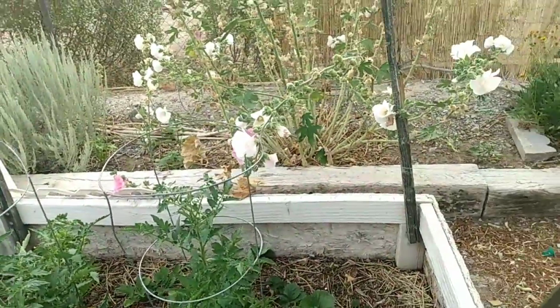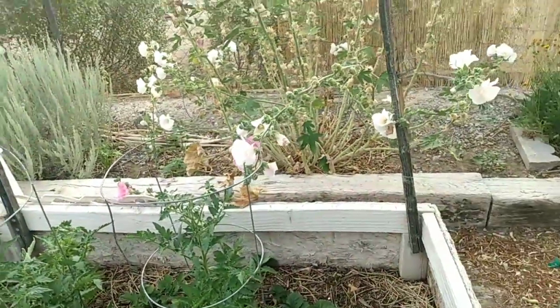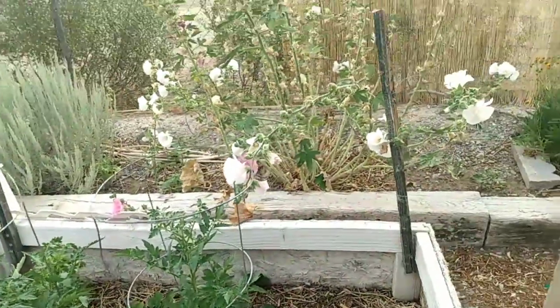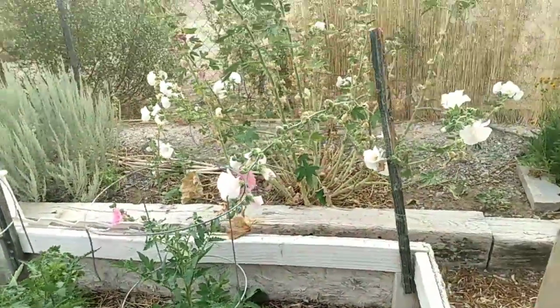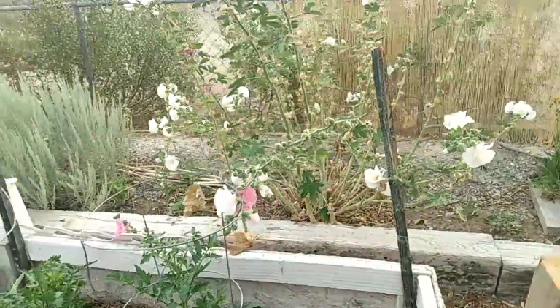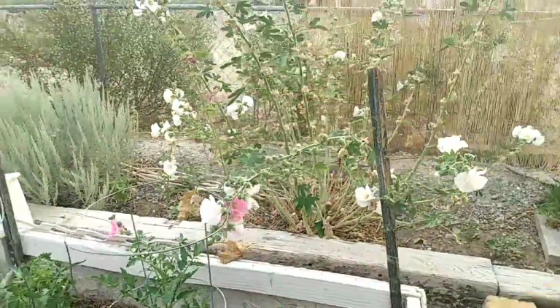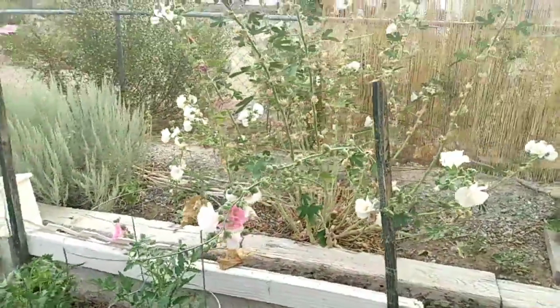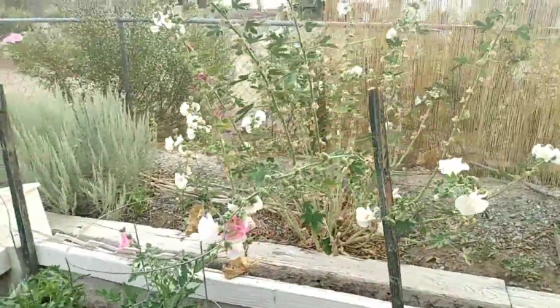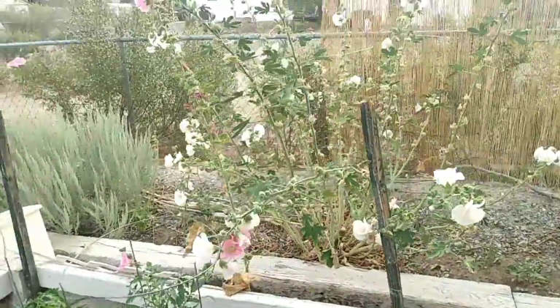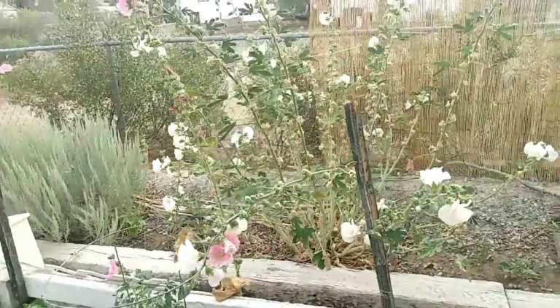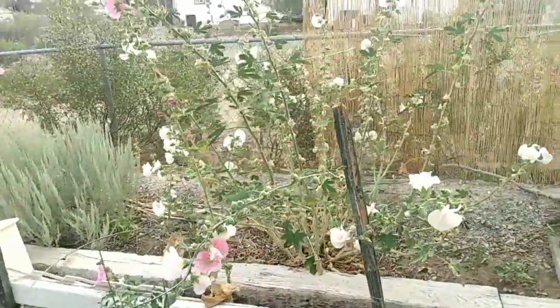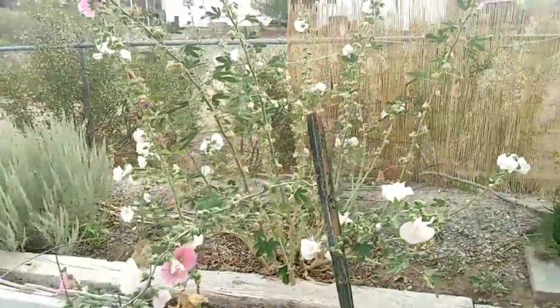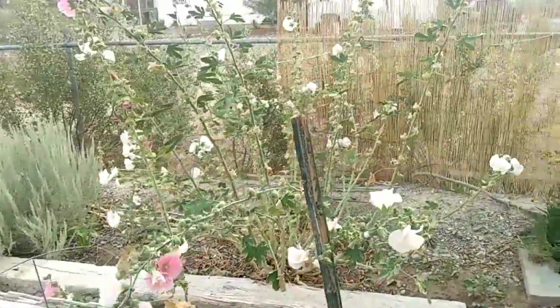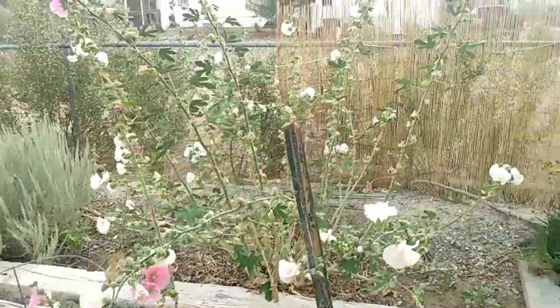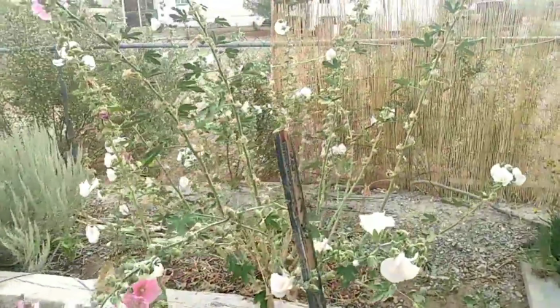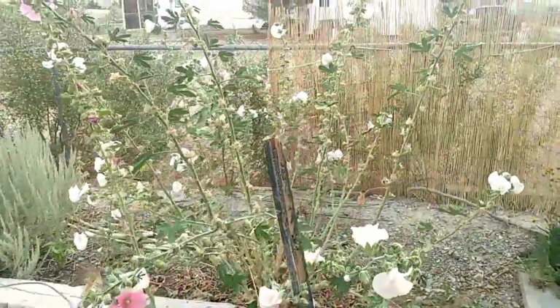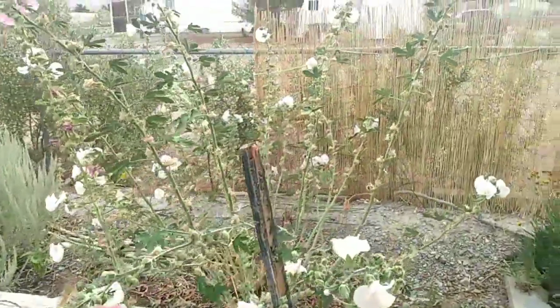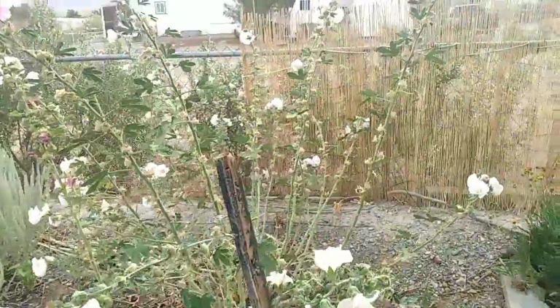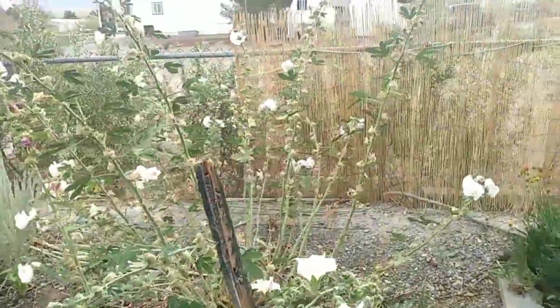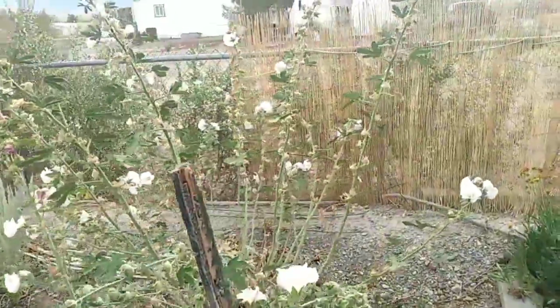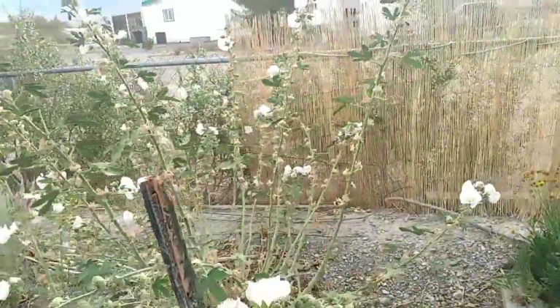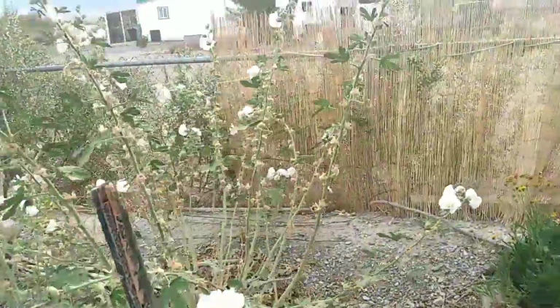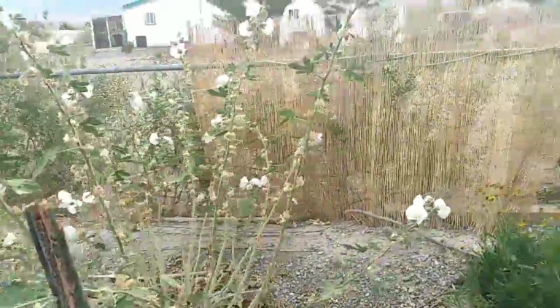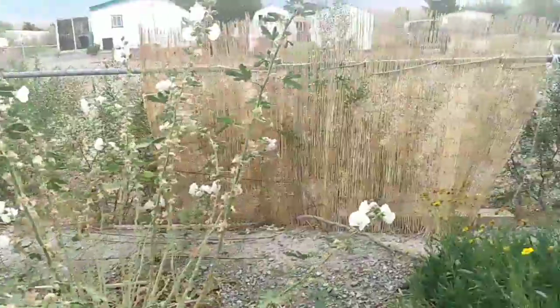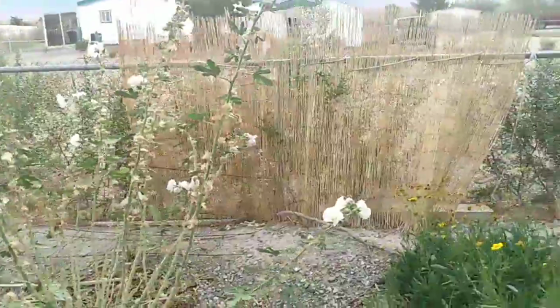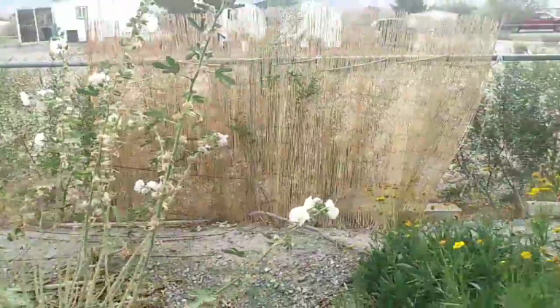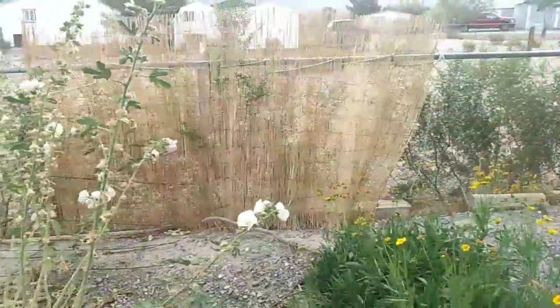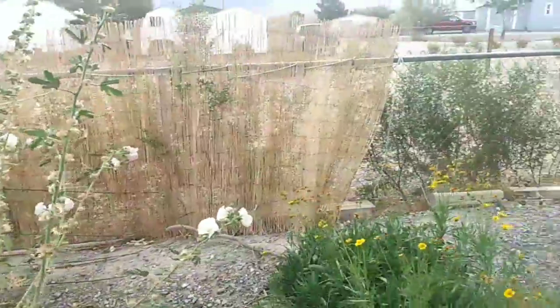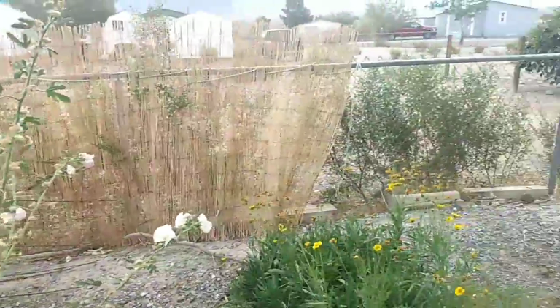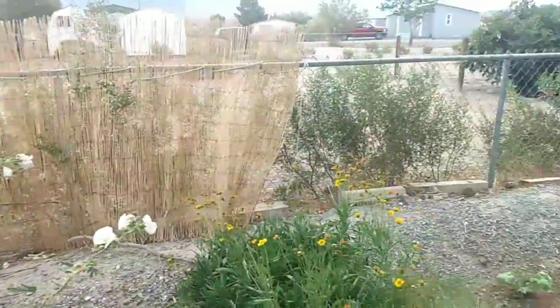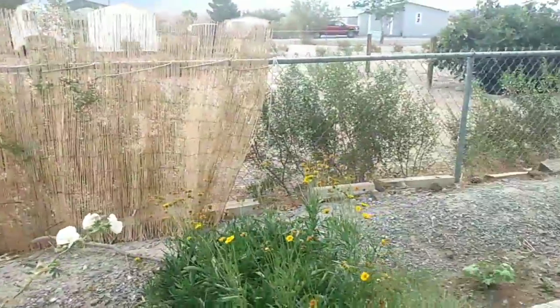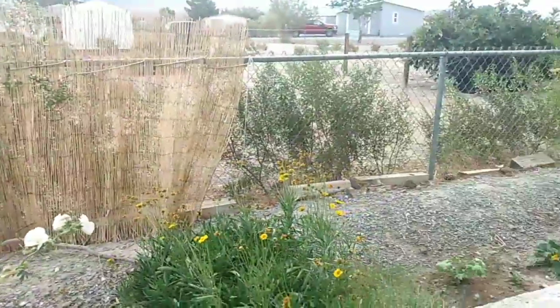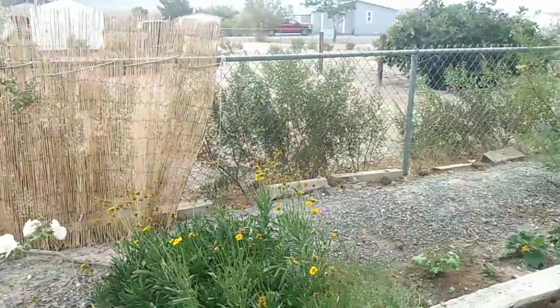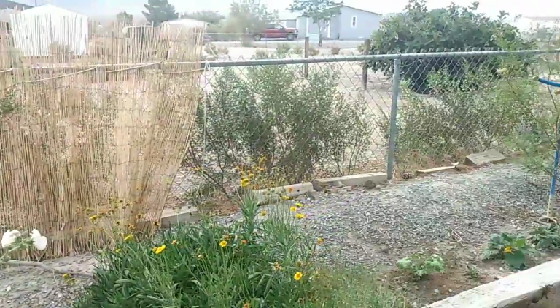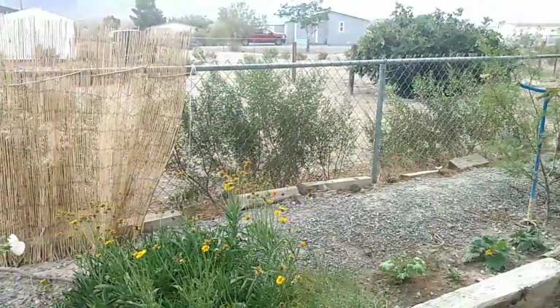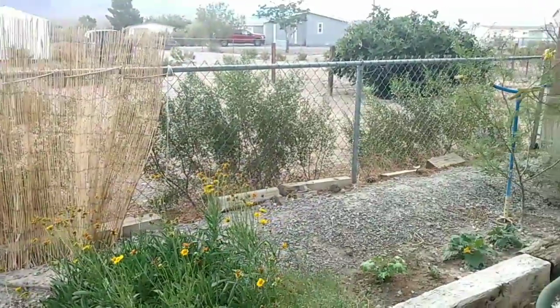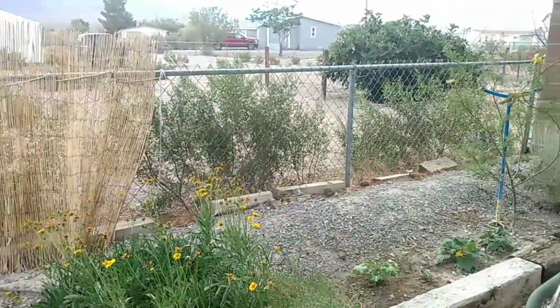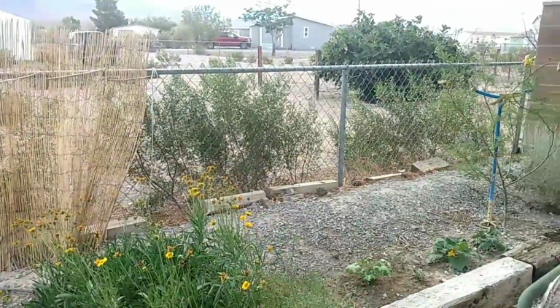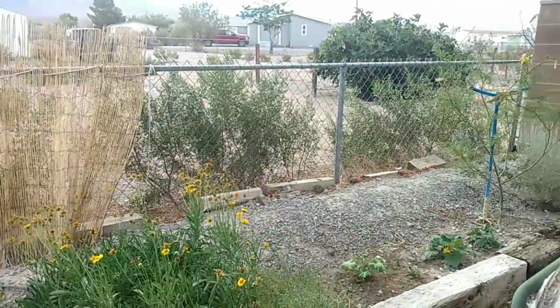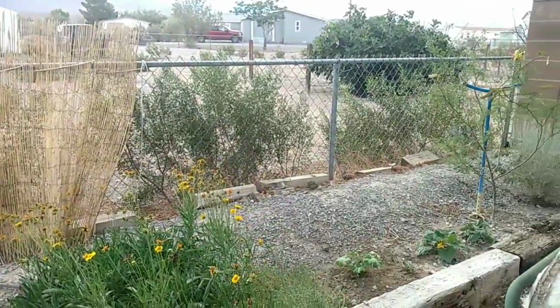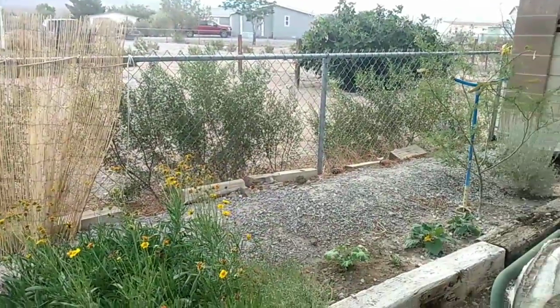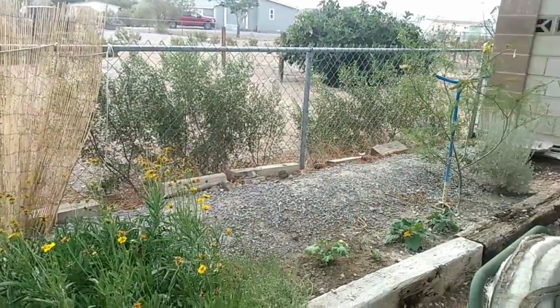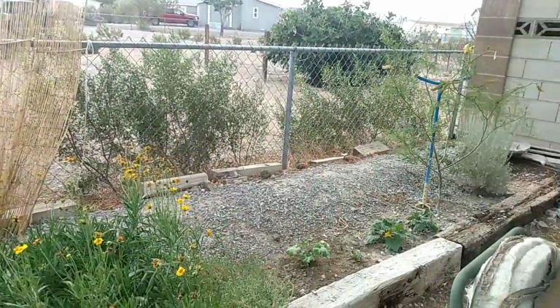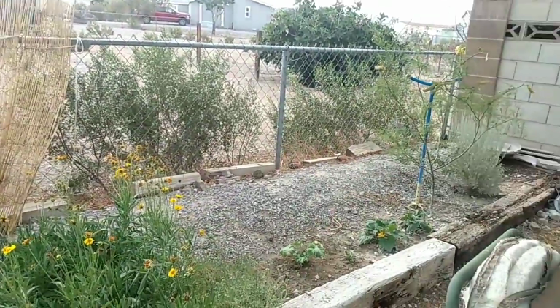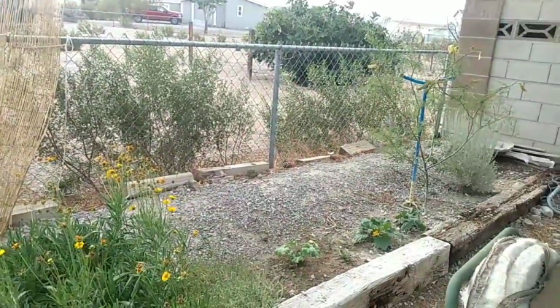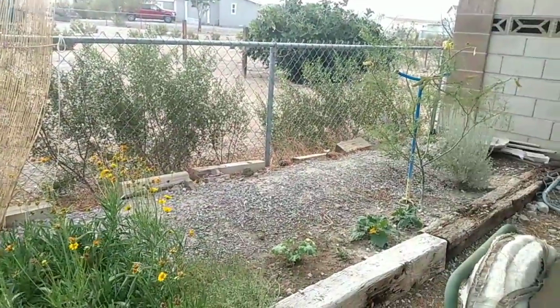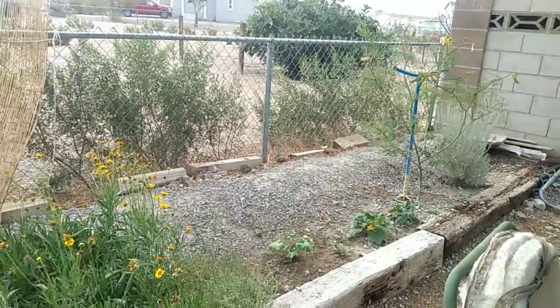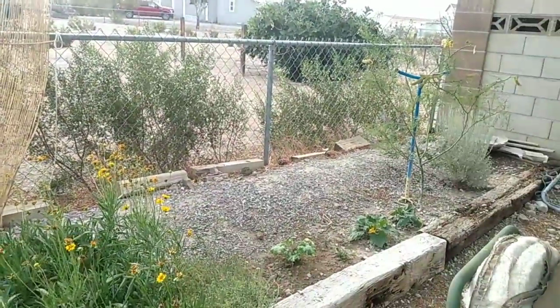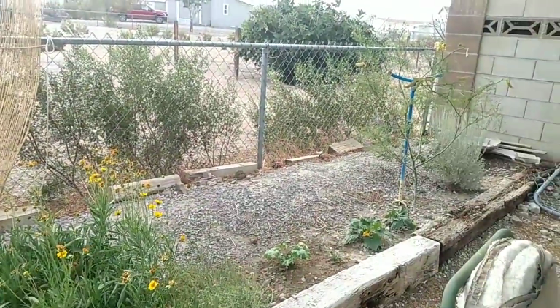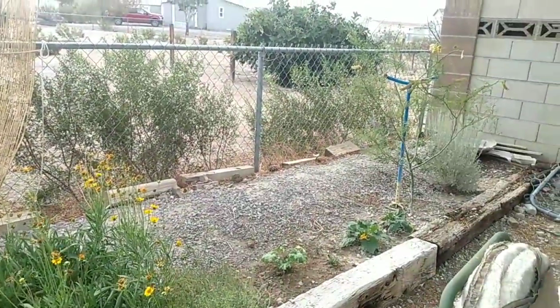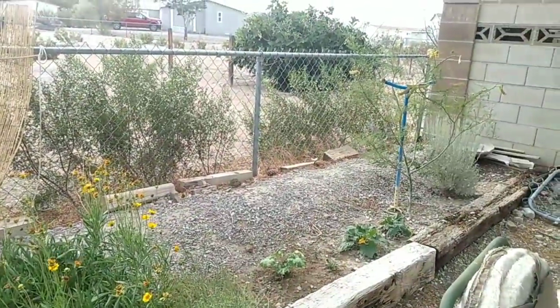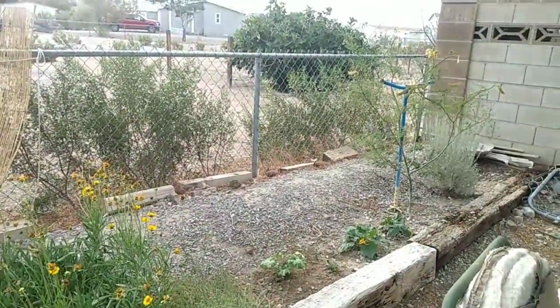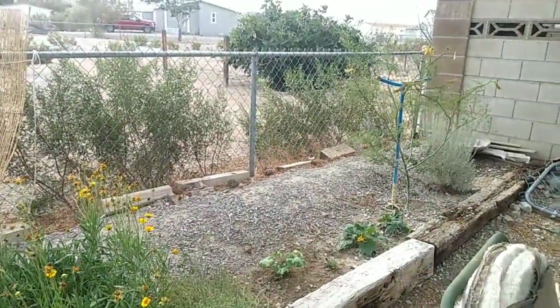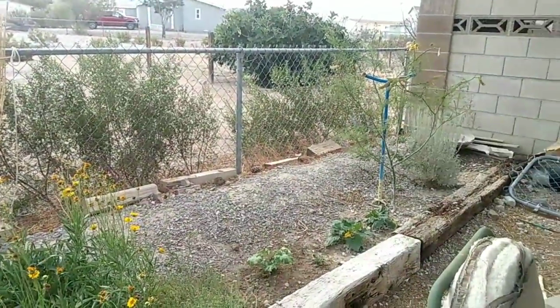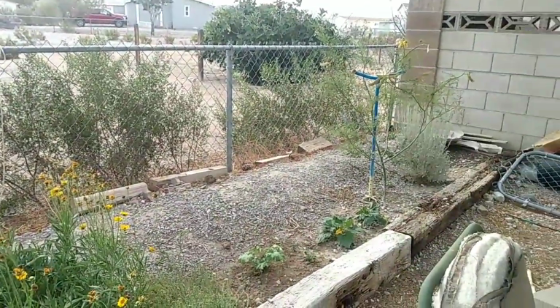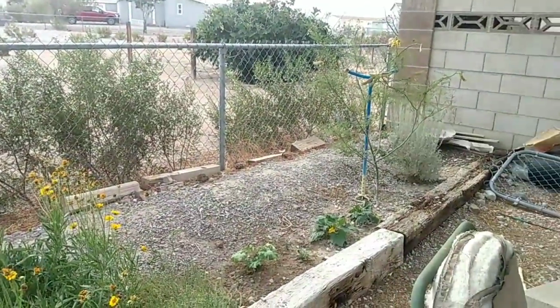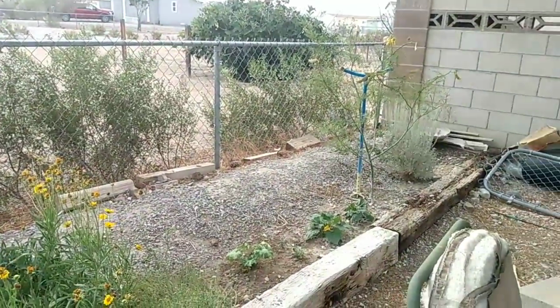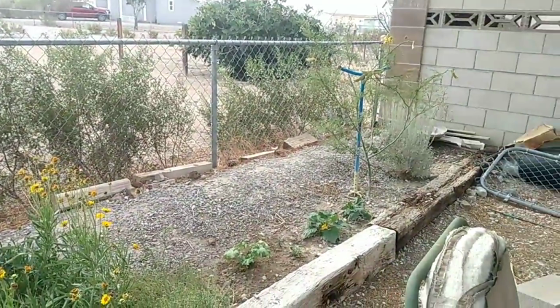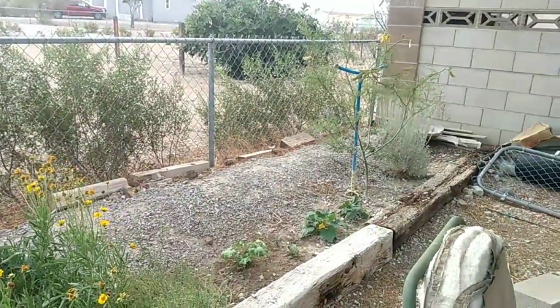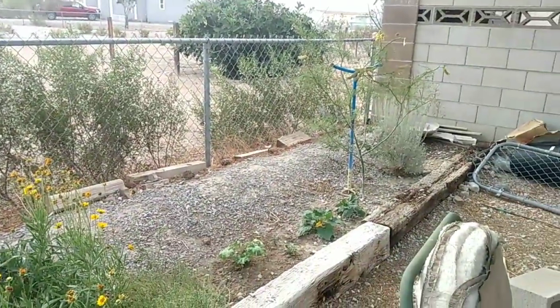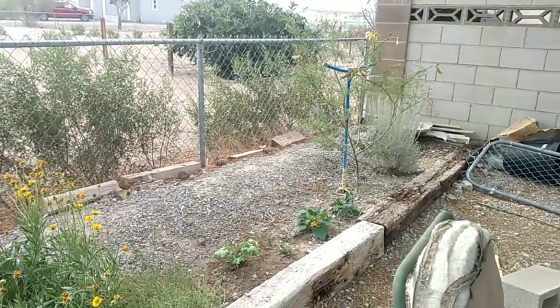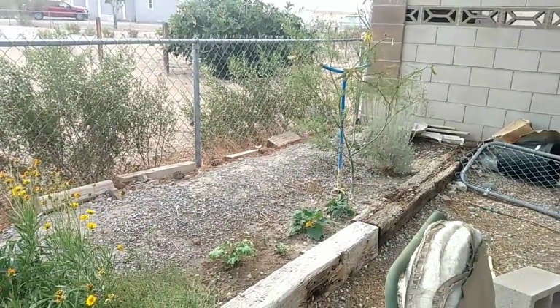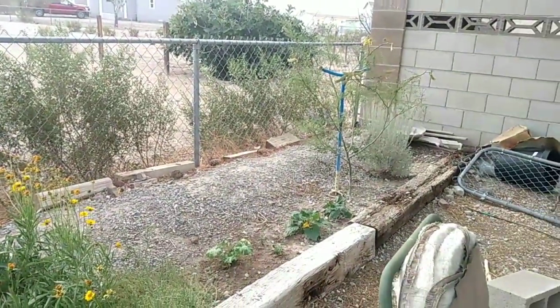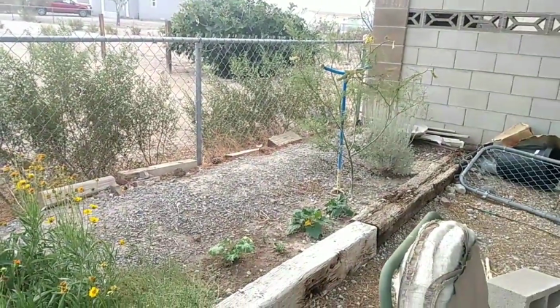Just watering this morning, waiting for the wind to pick up — like I said, this is the first chance I got to do a video where it wasn't completely windy.